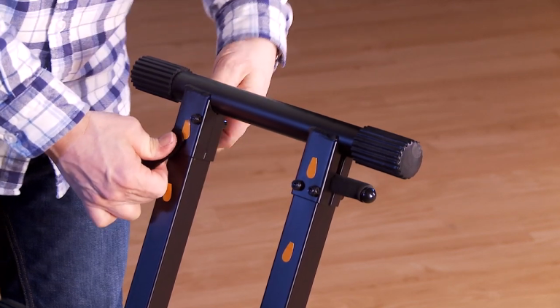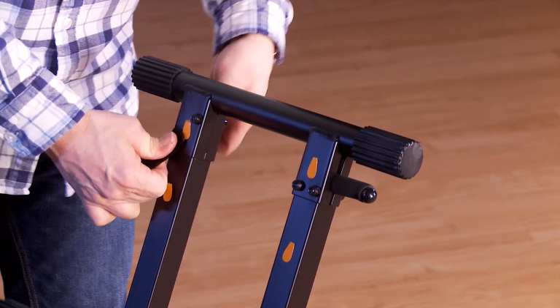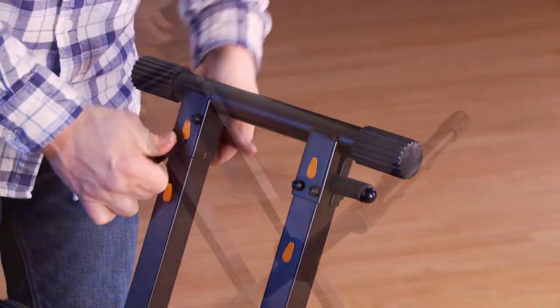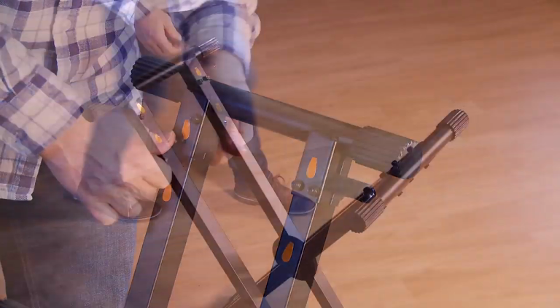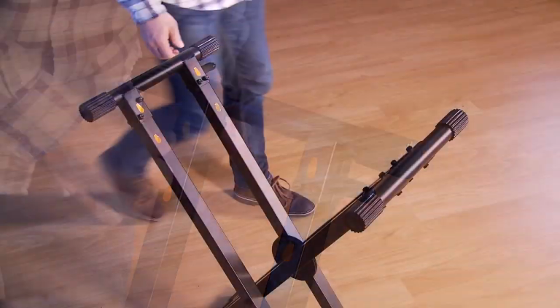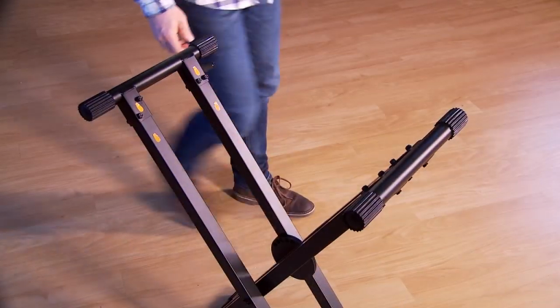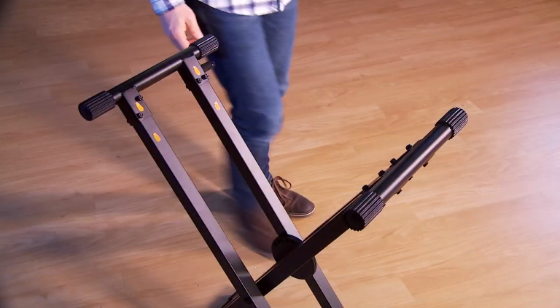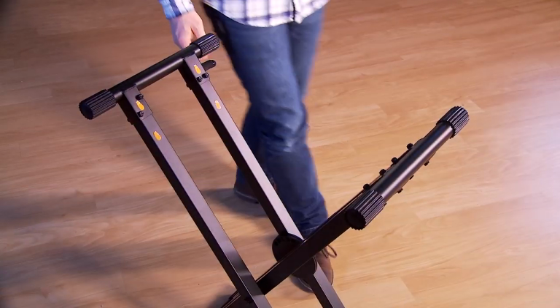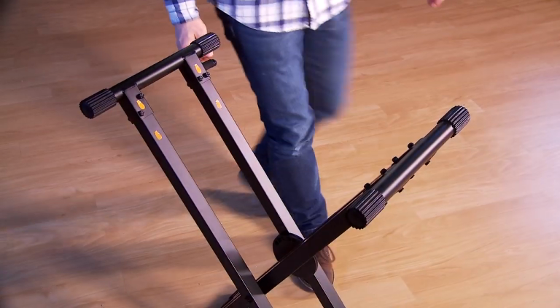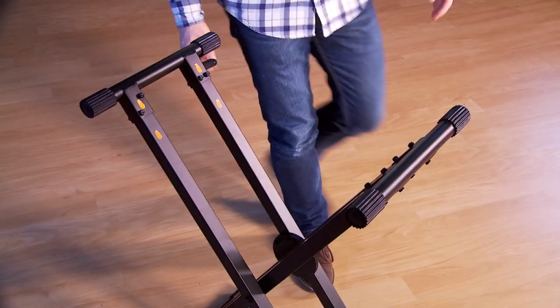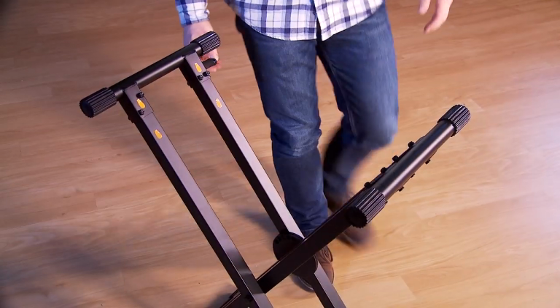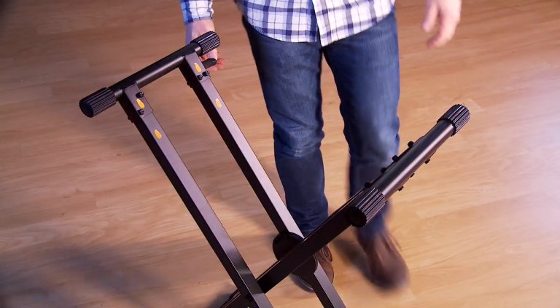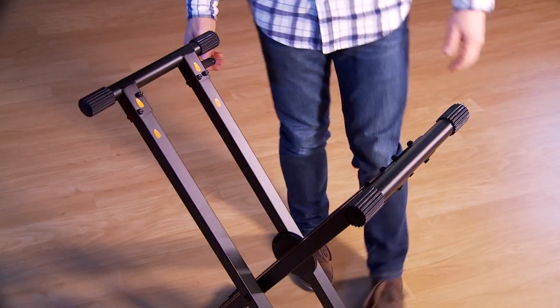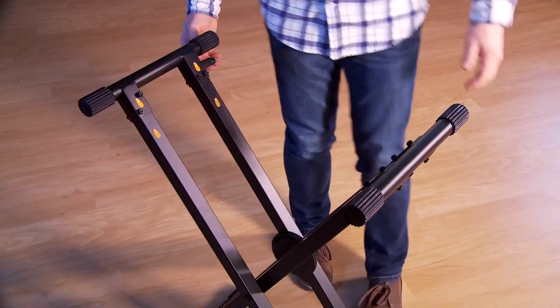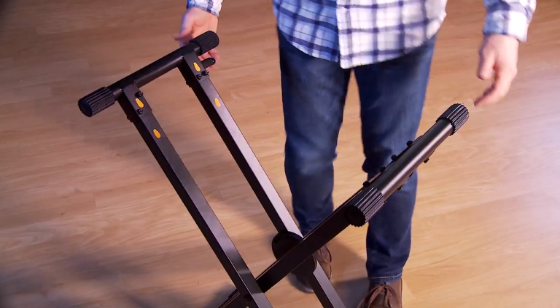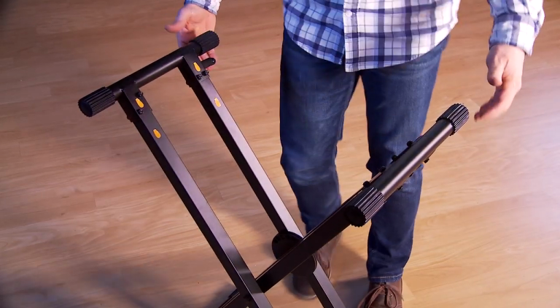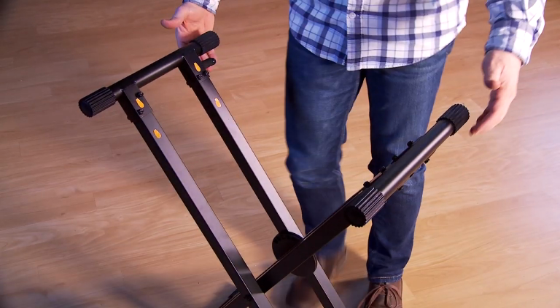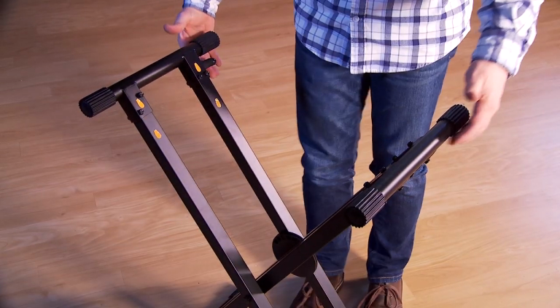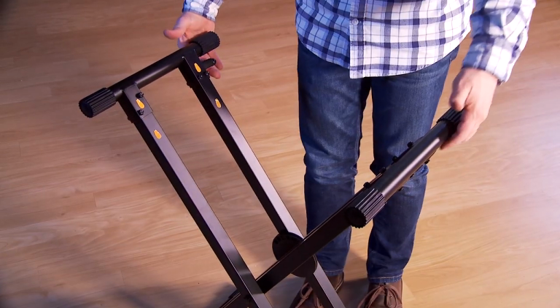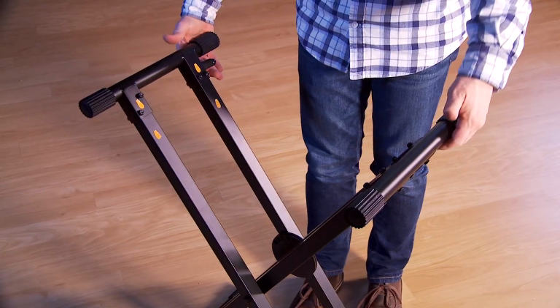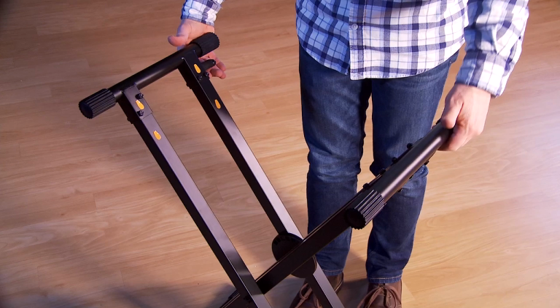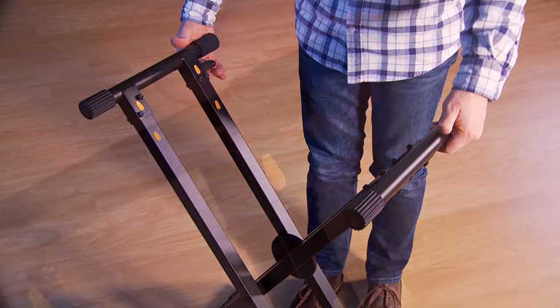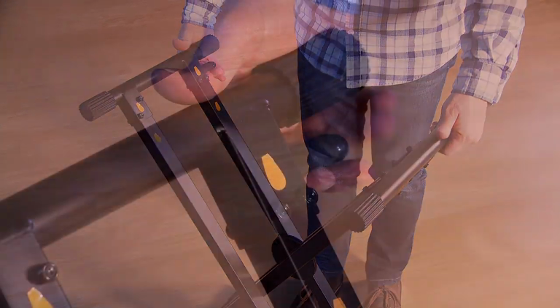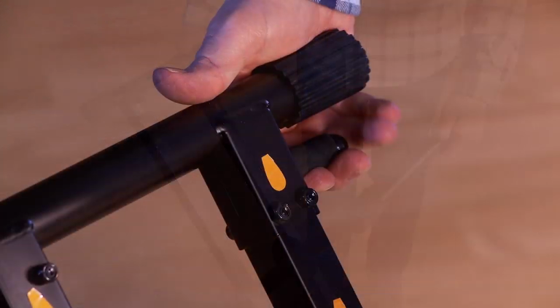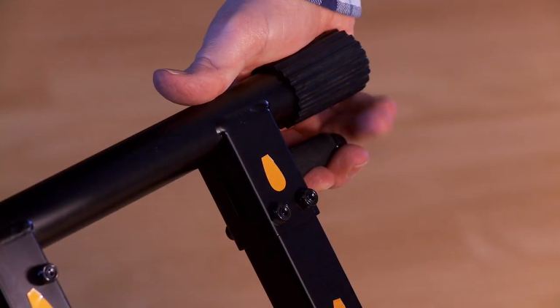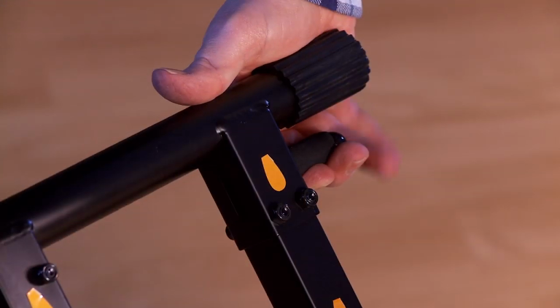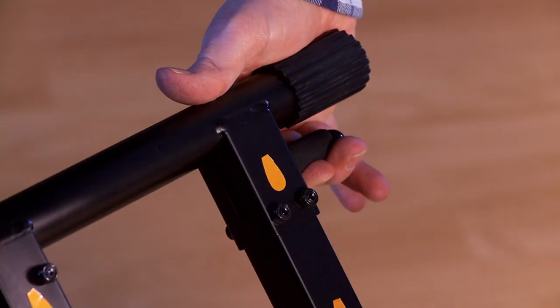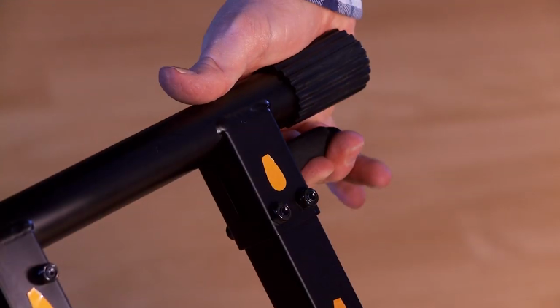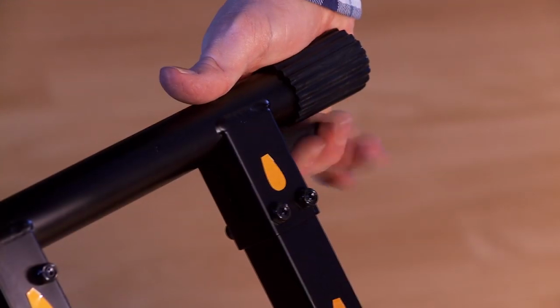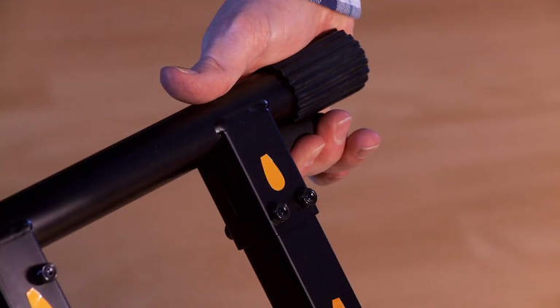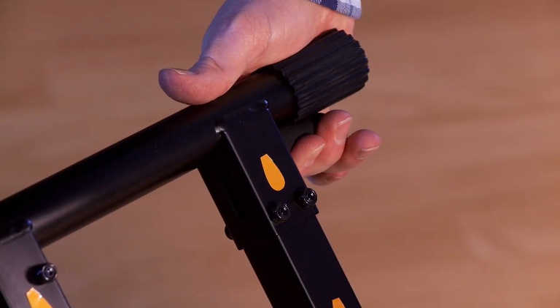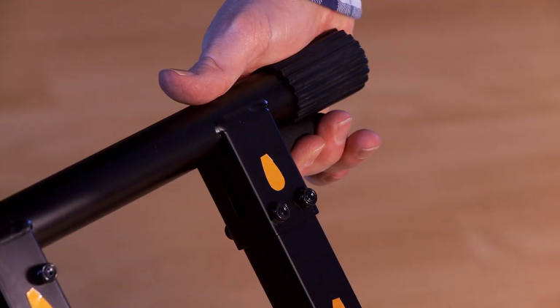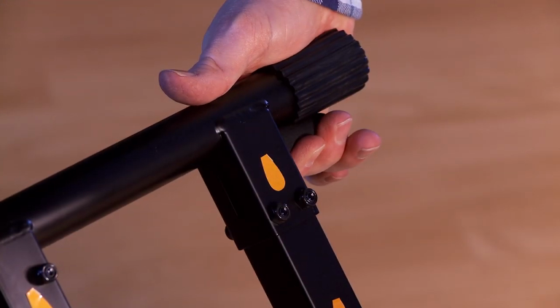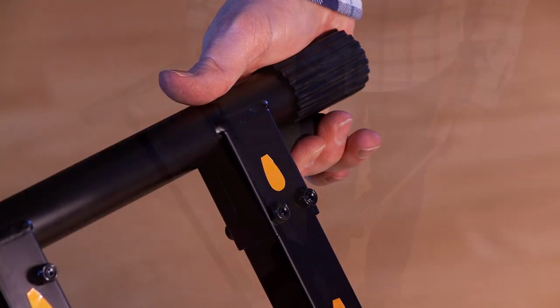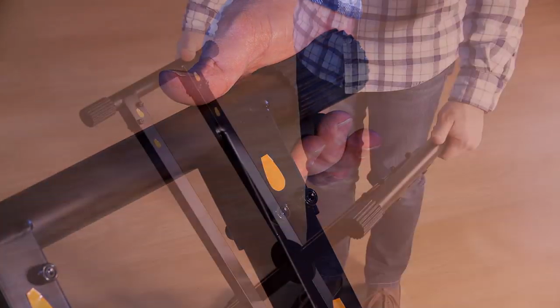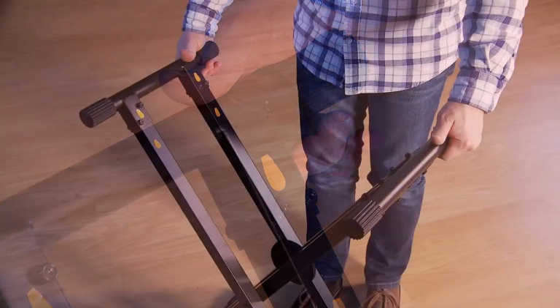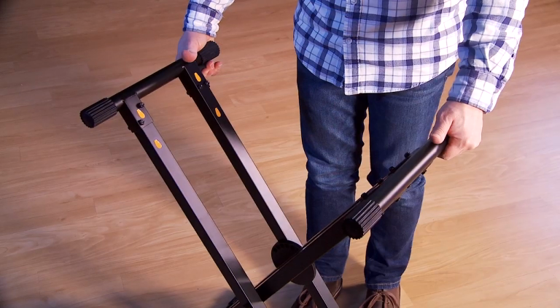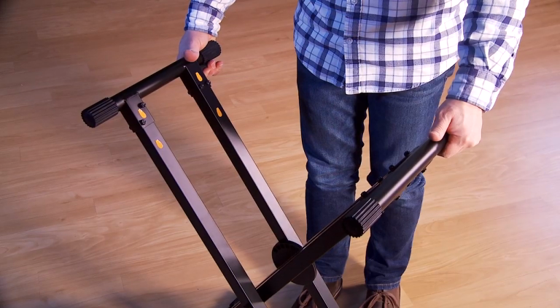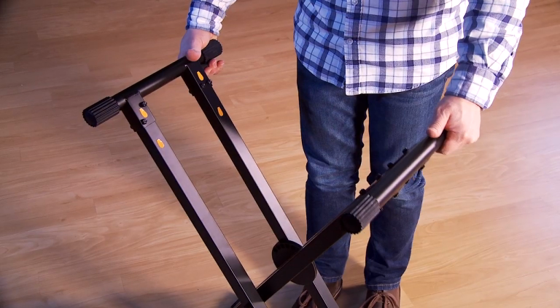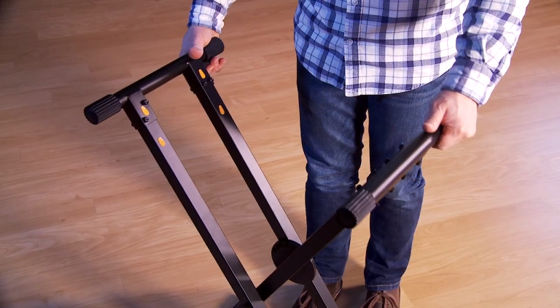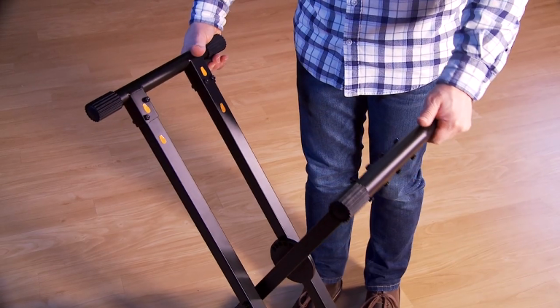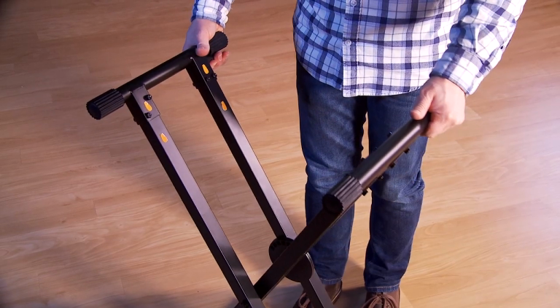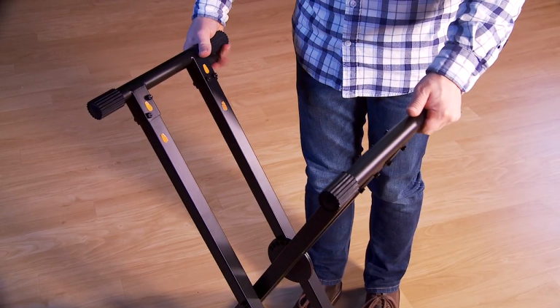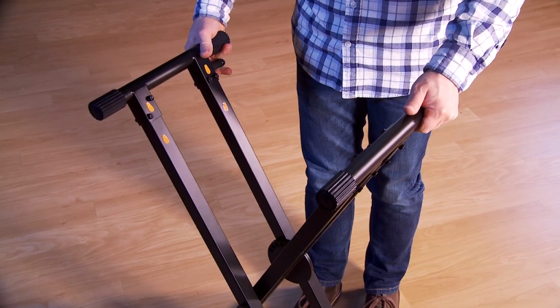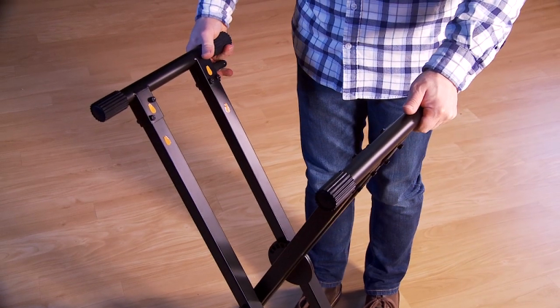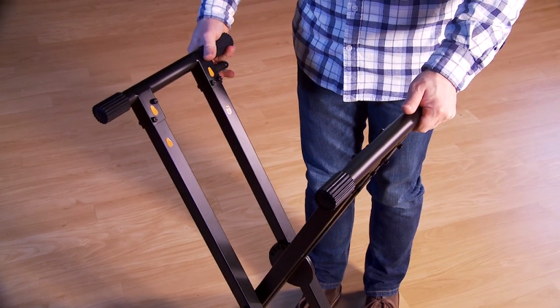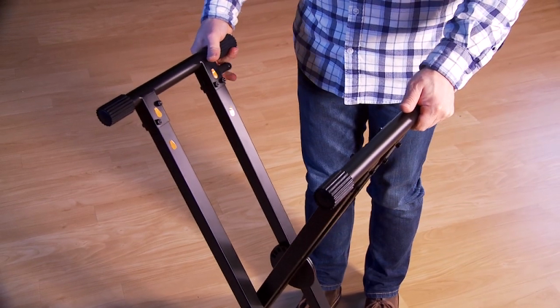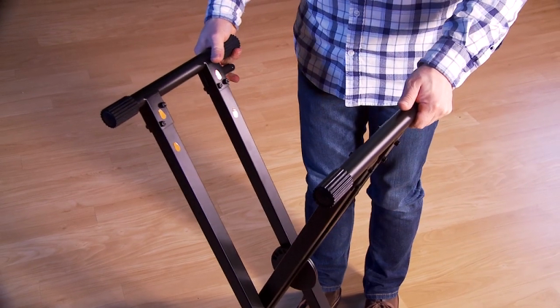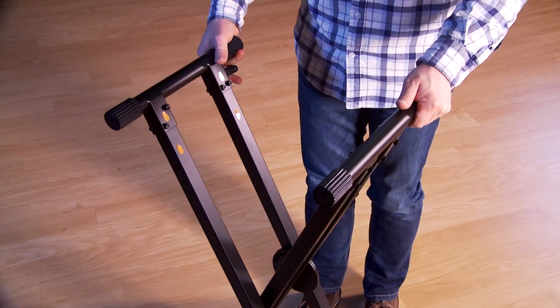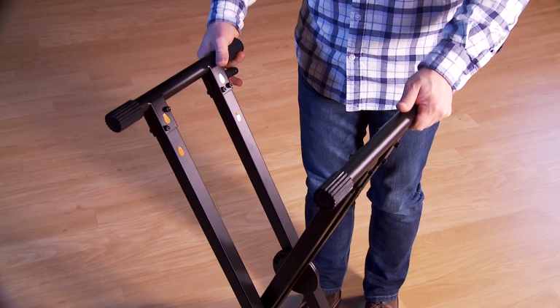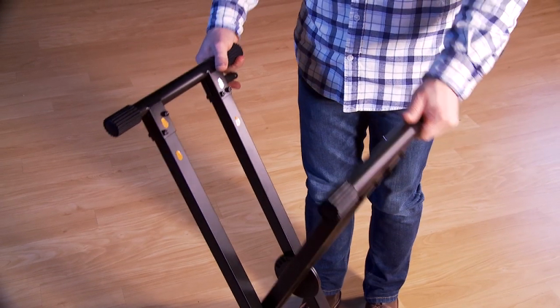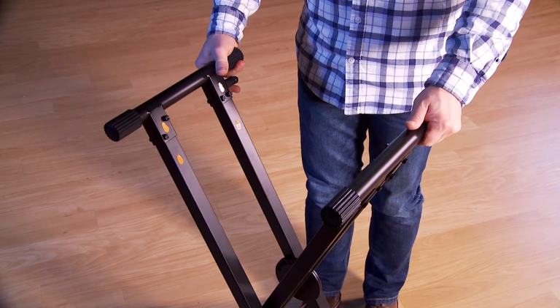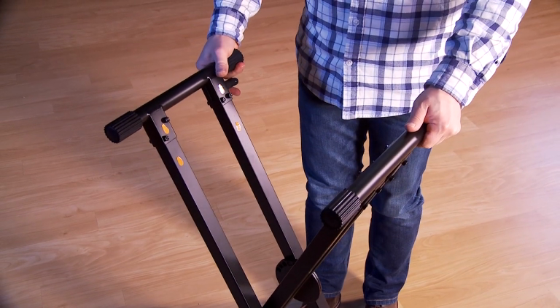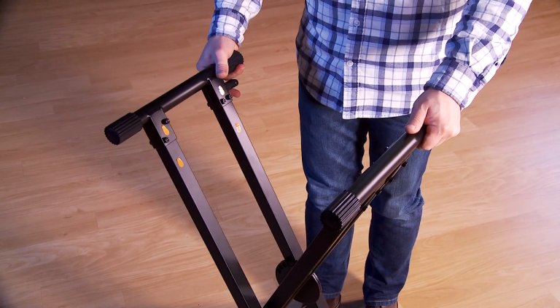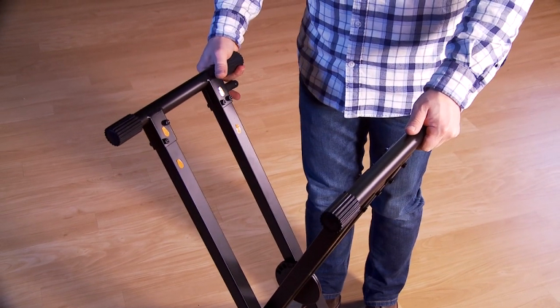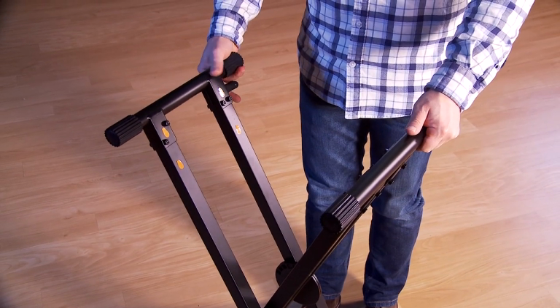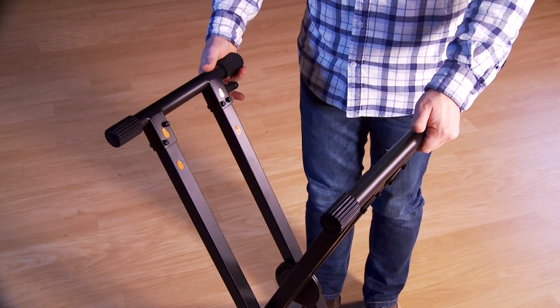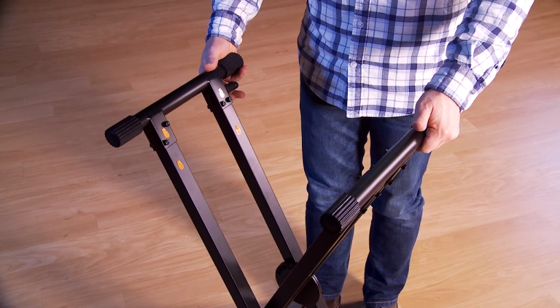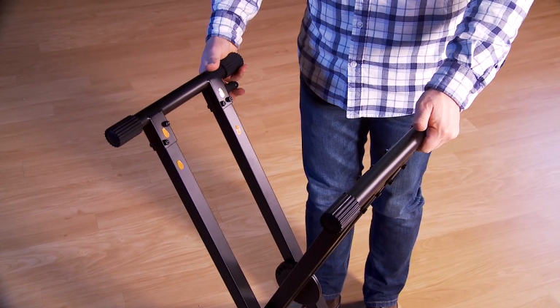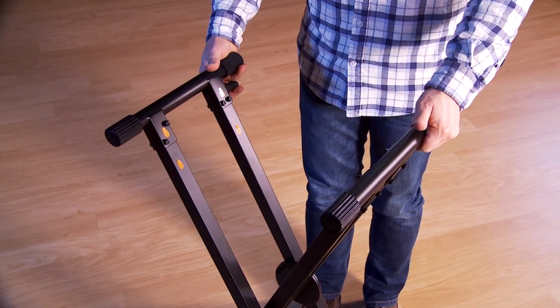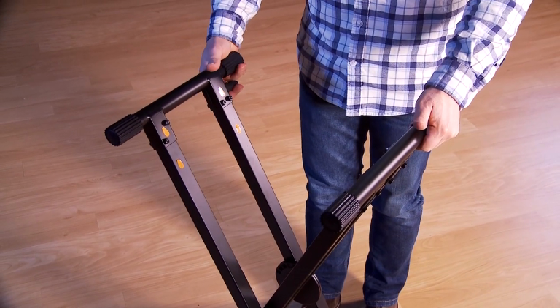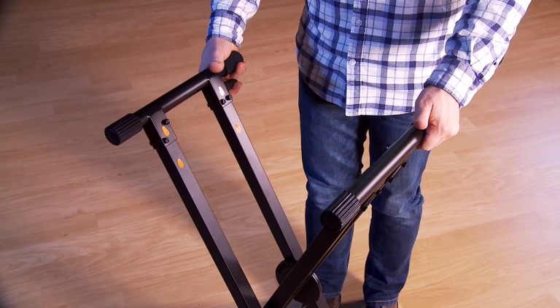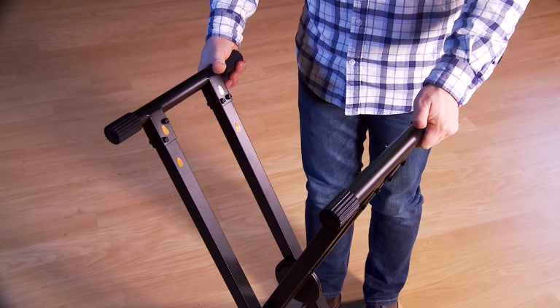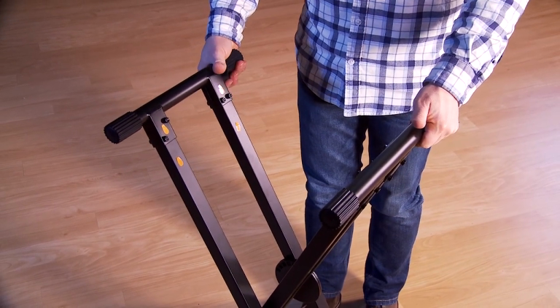To adjust the height, pull the trigger and open and close the stand. It will lock into the desired position.